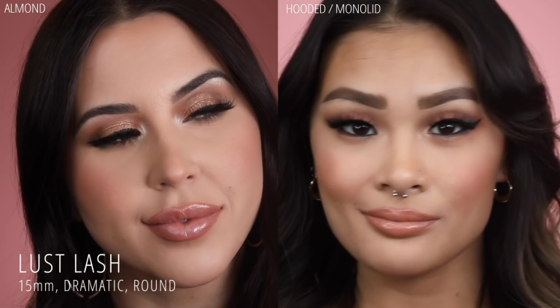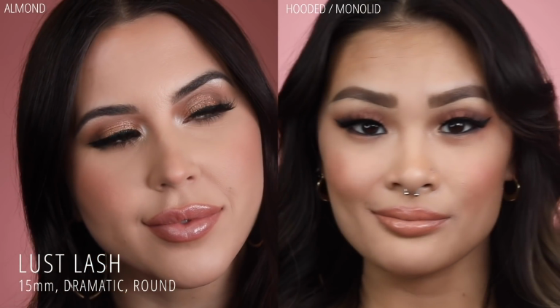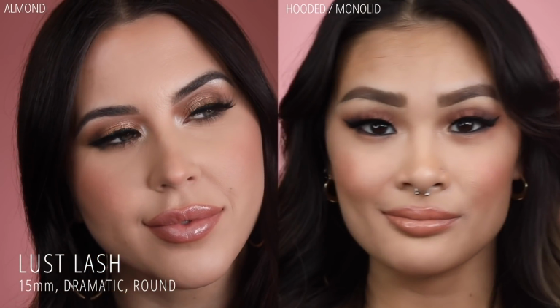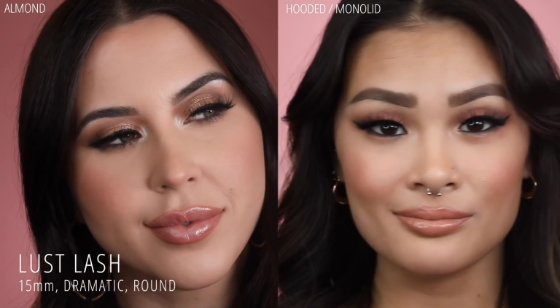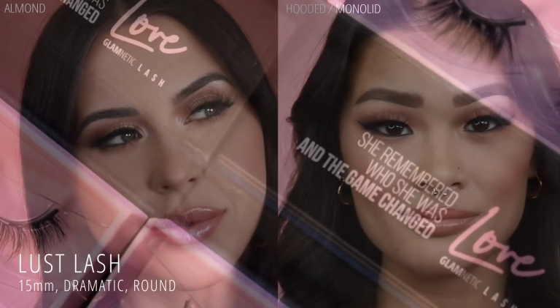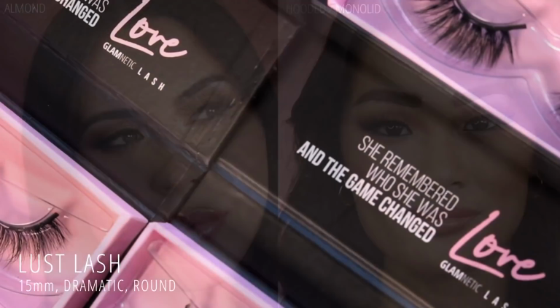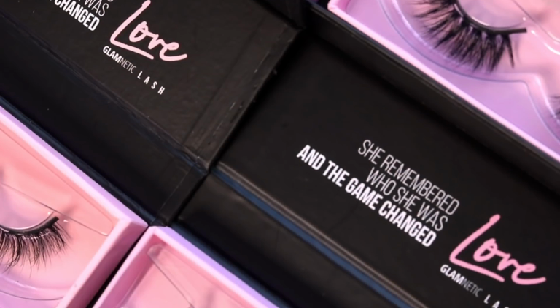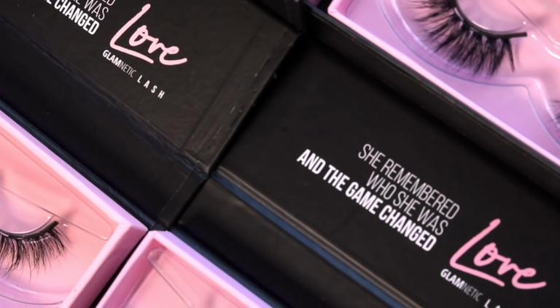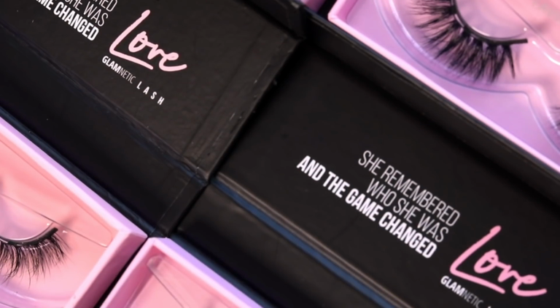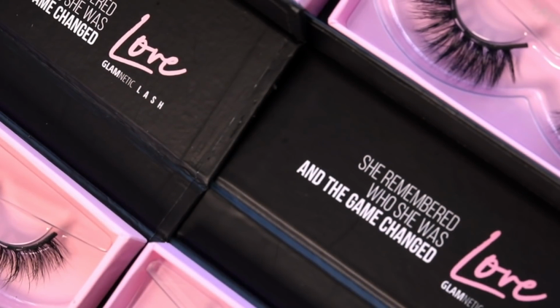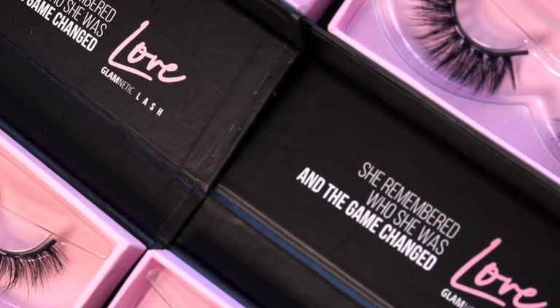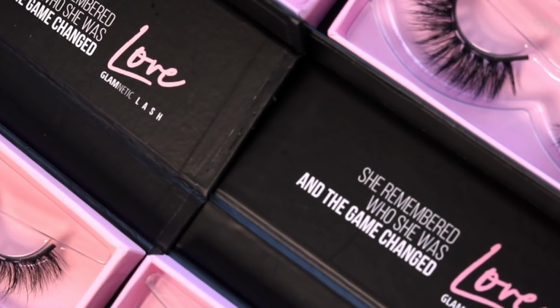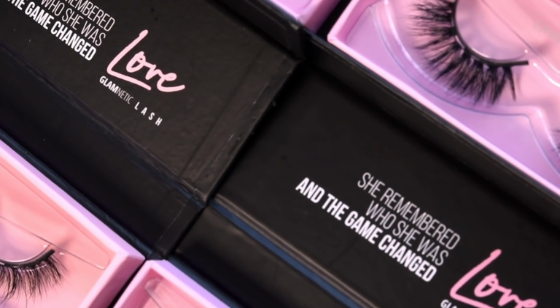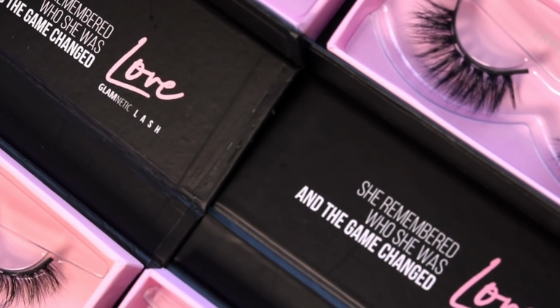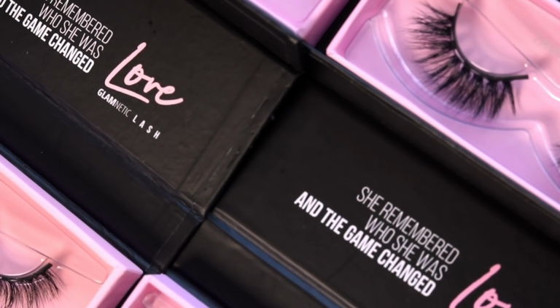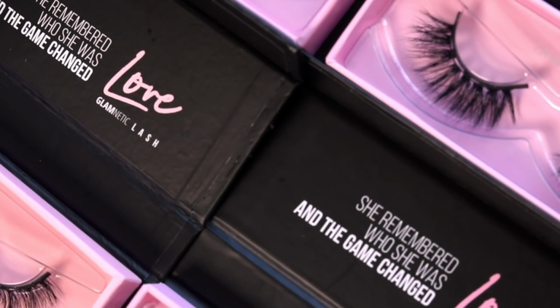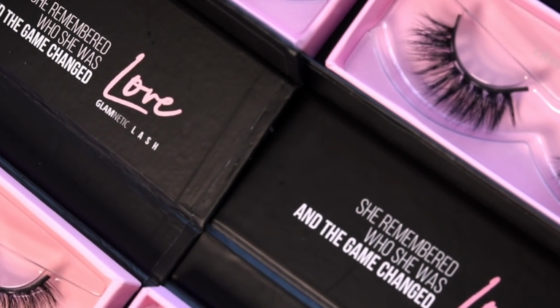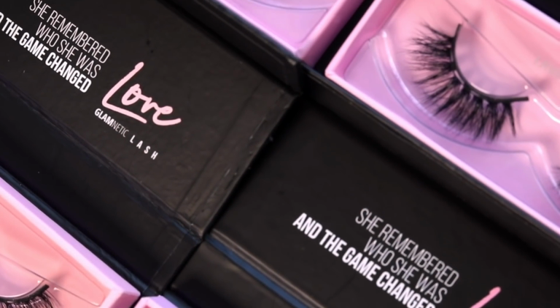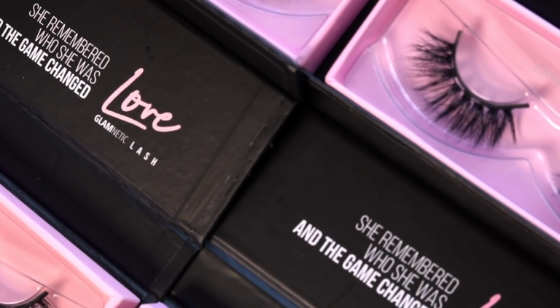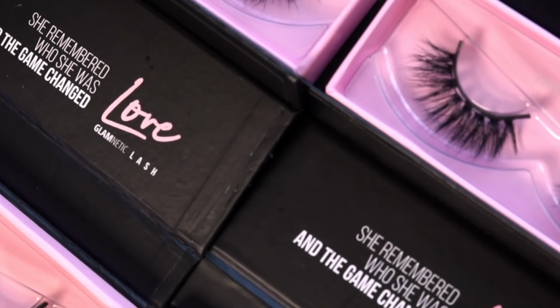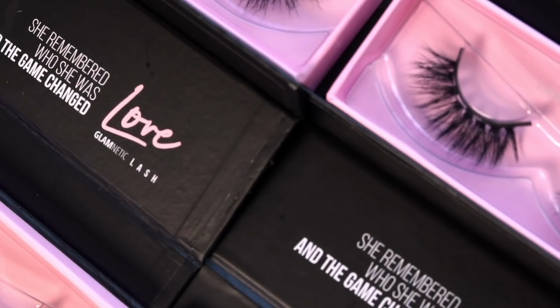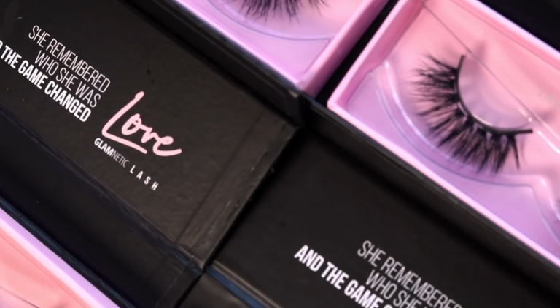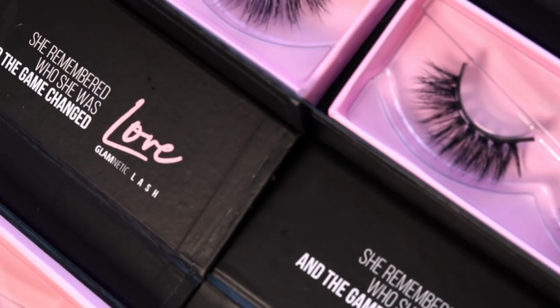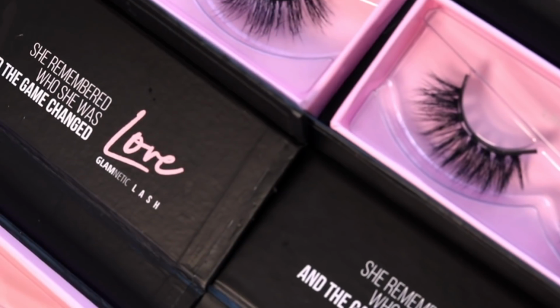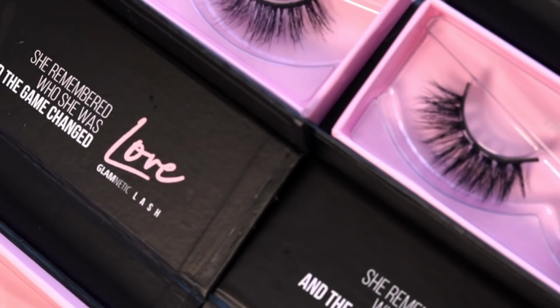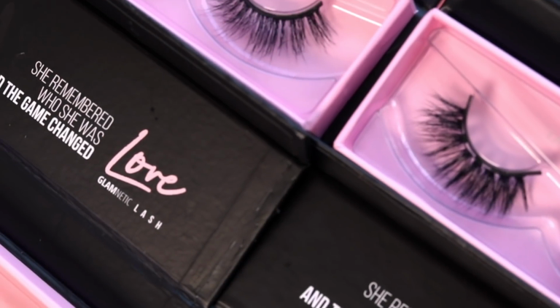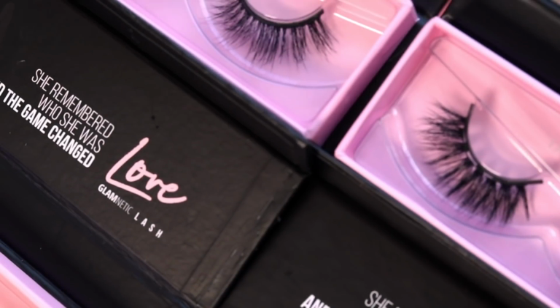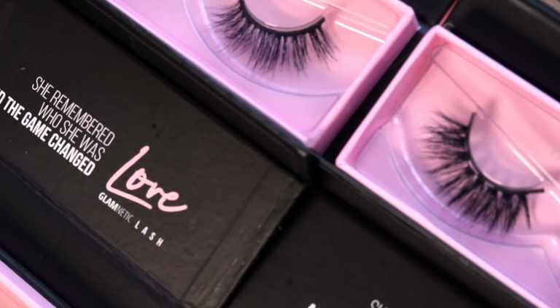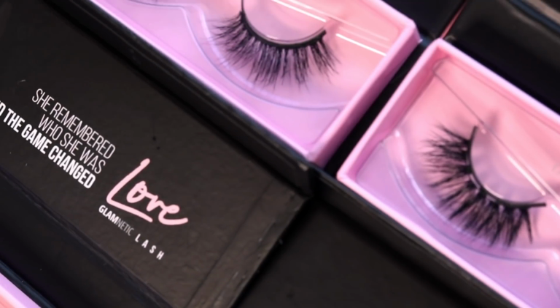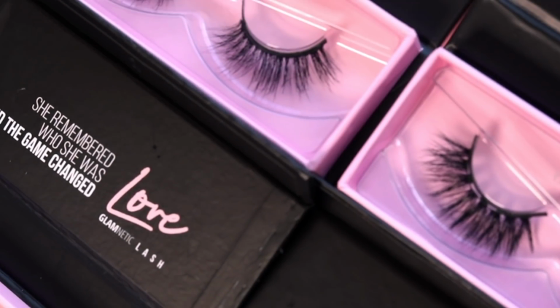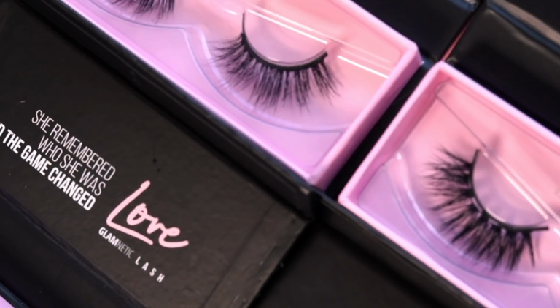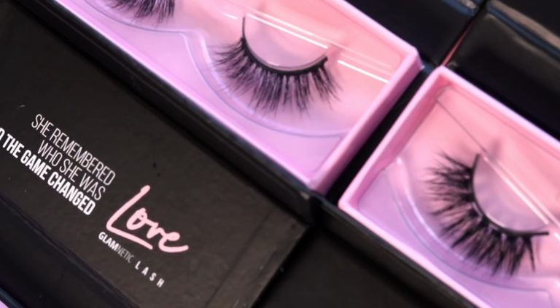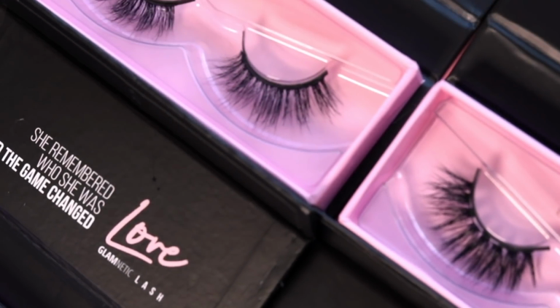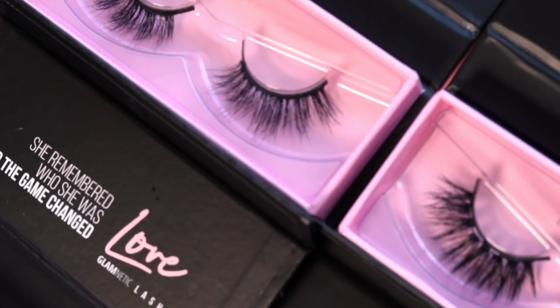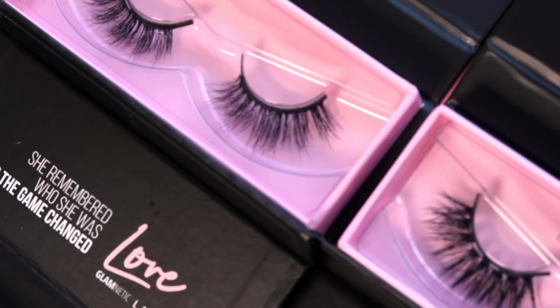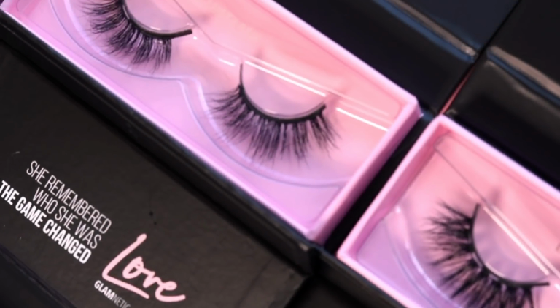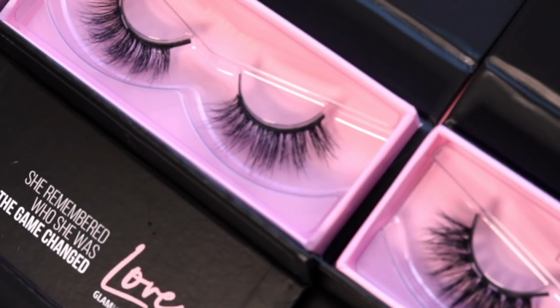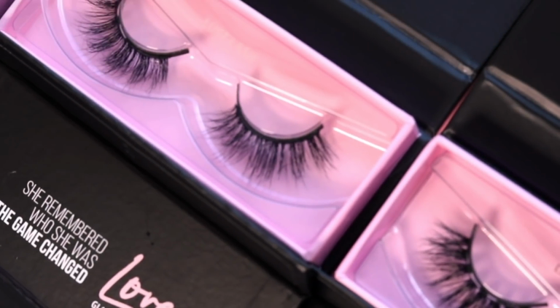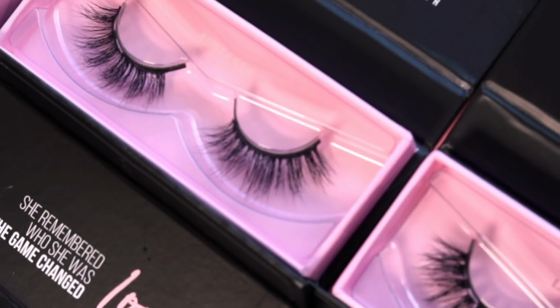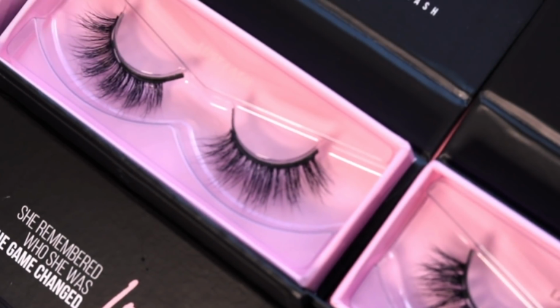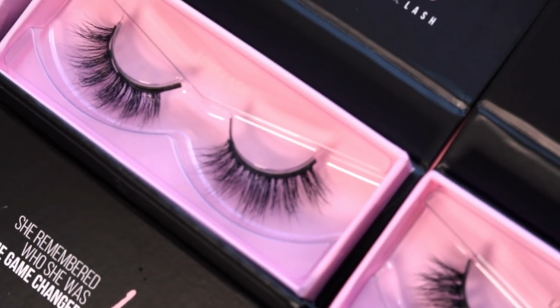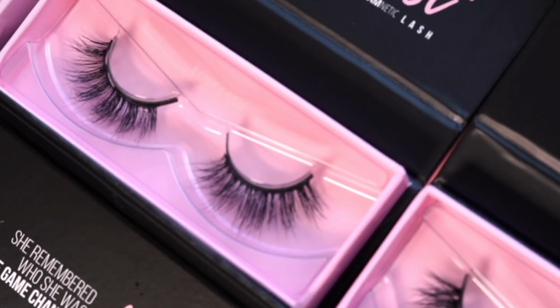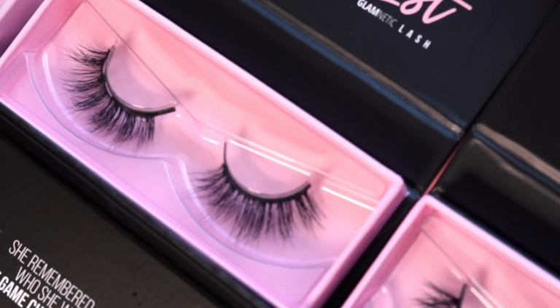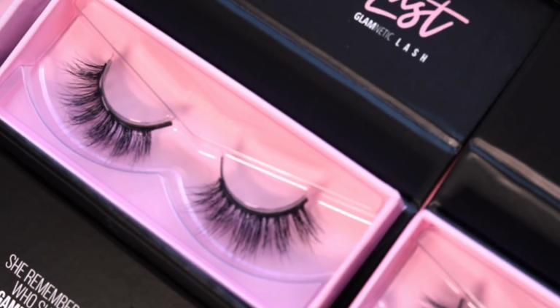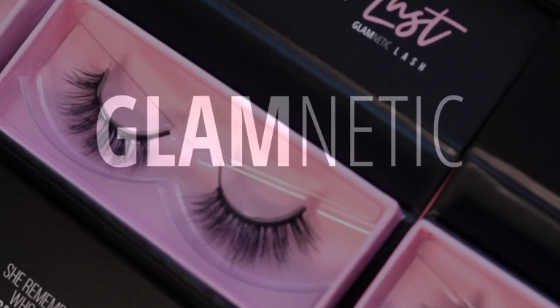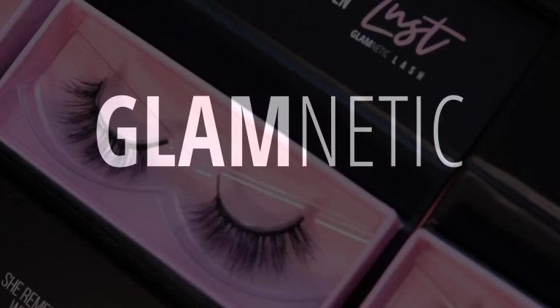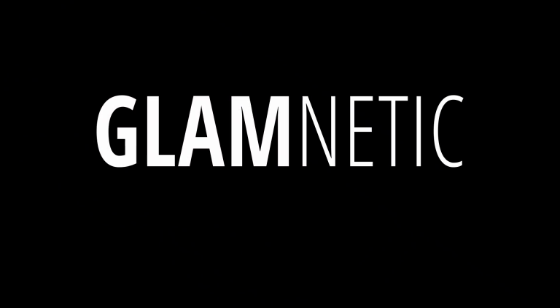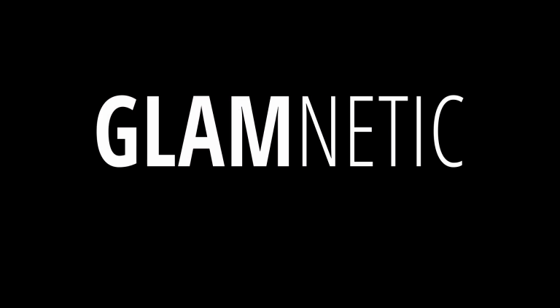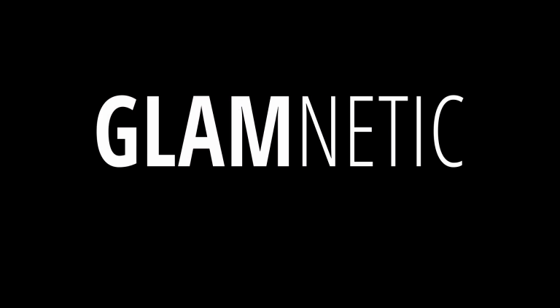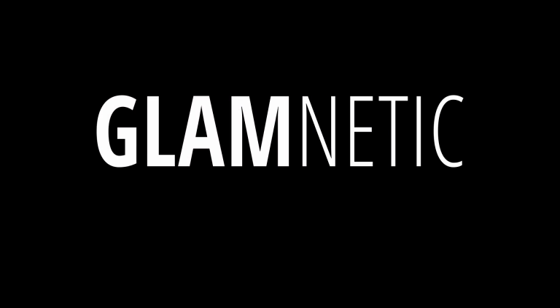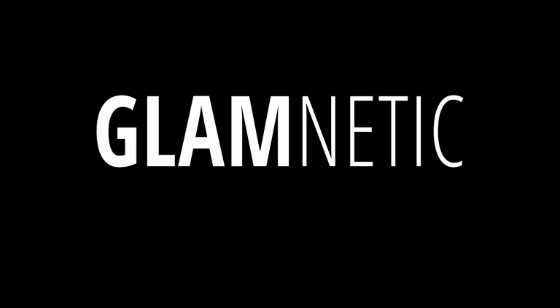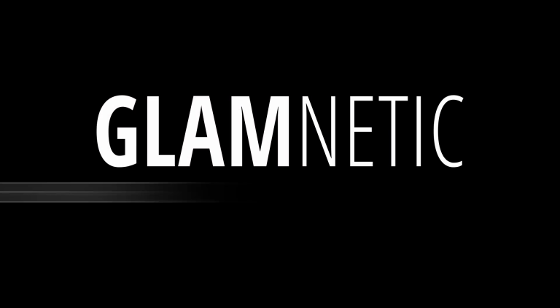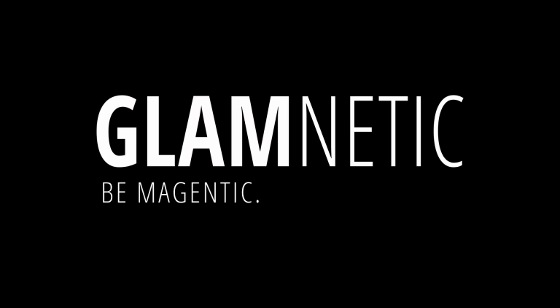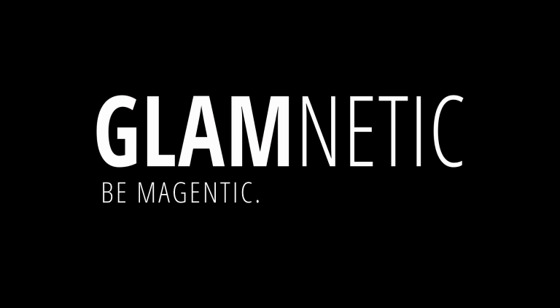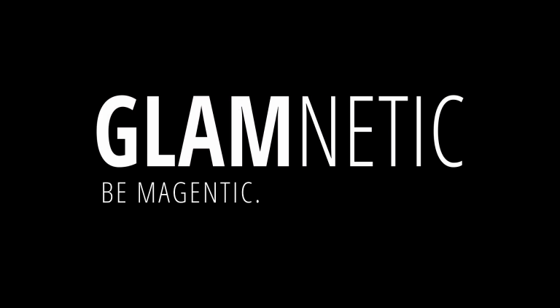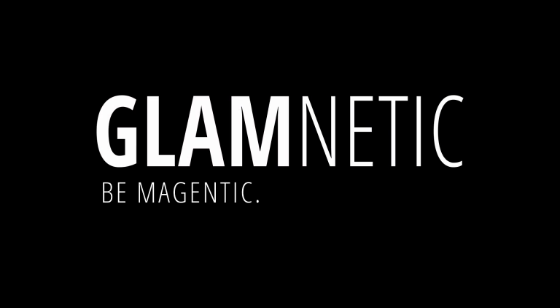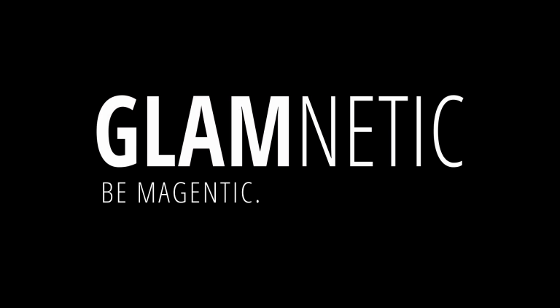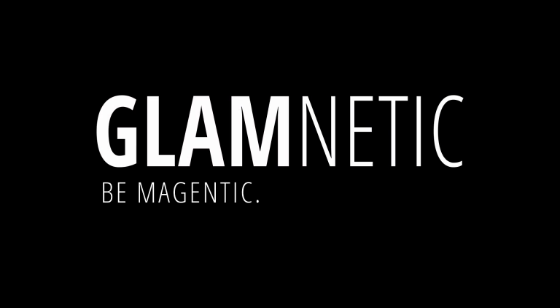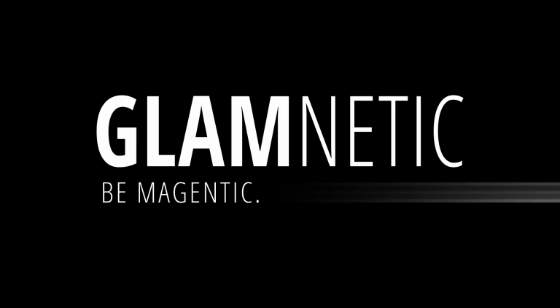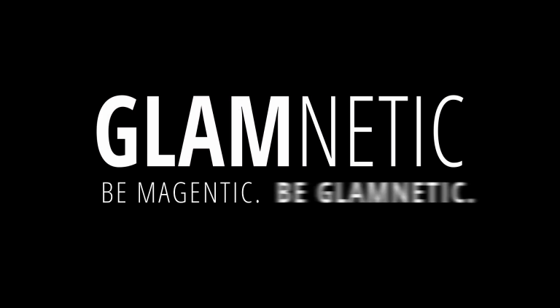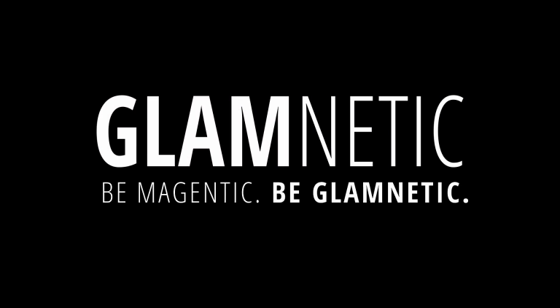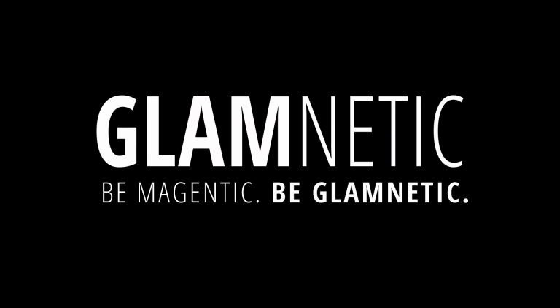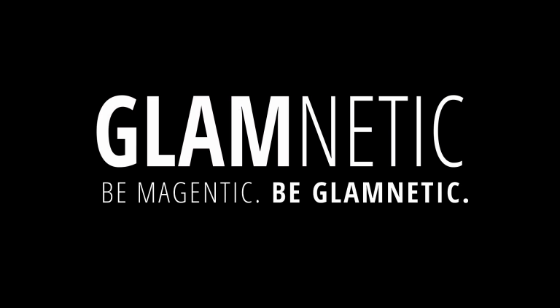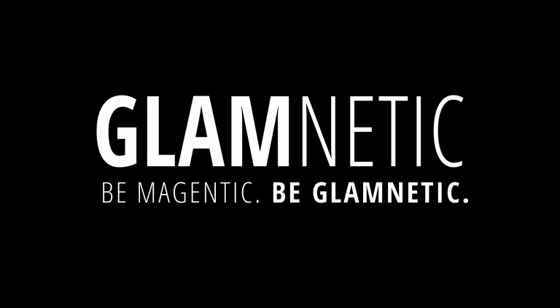That is it for the L Series try-on and thanks for watching. Be sure to check out our V and E Series try-on and remember to be magnetic, be glam-netic.